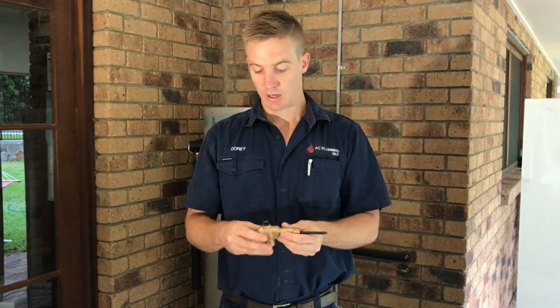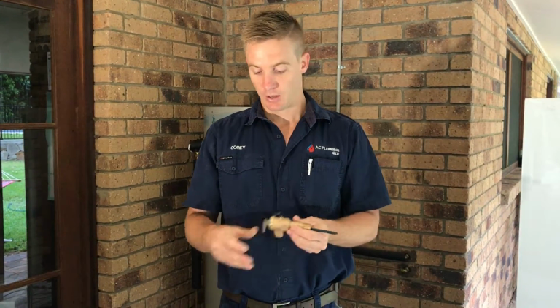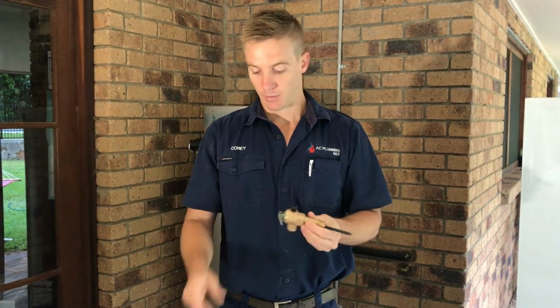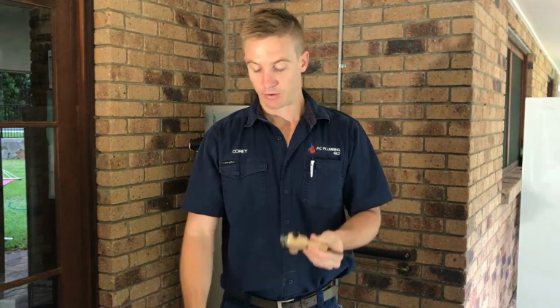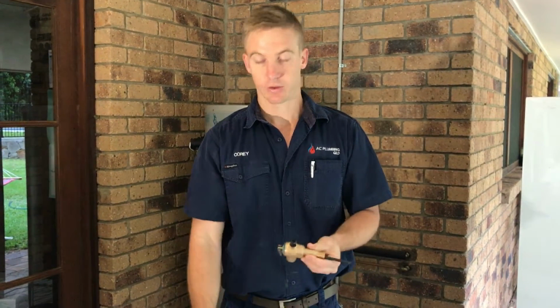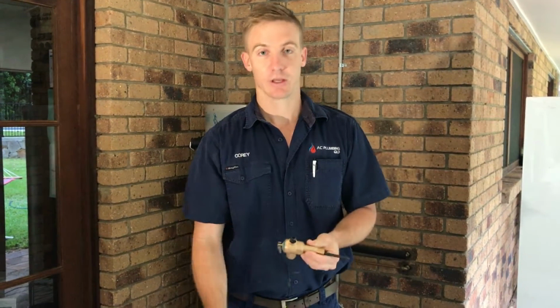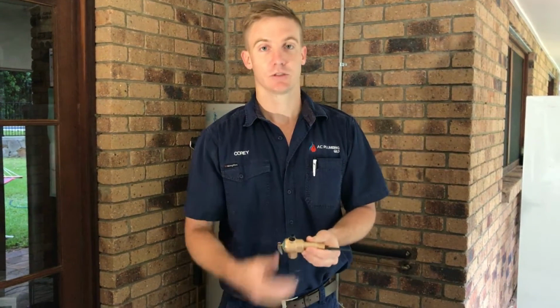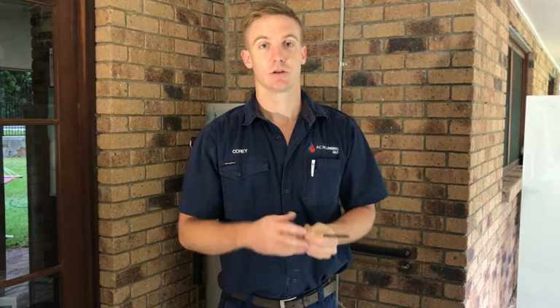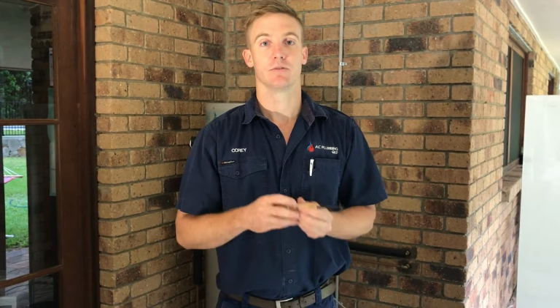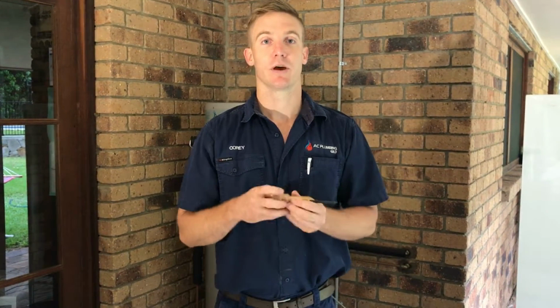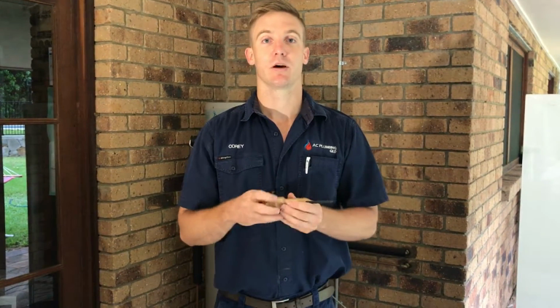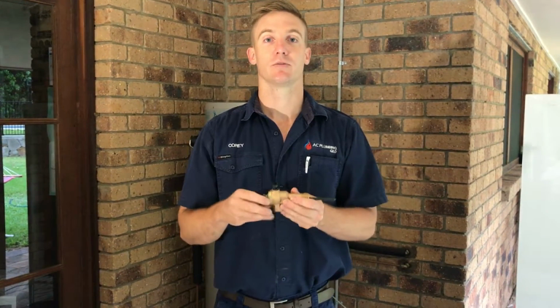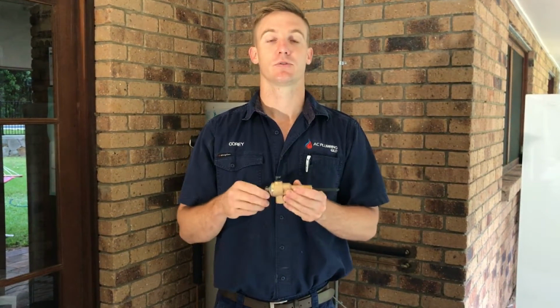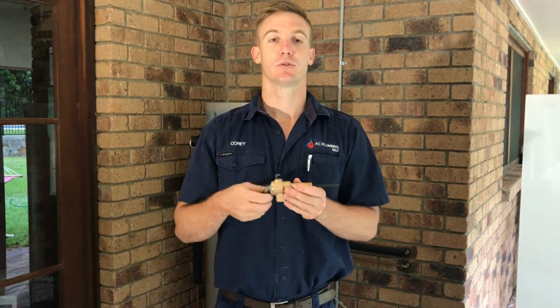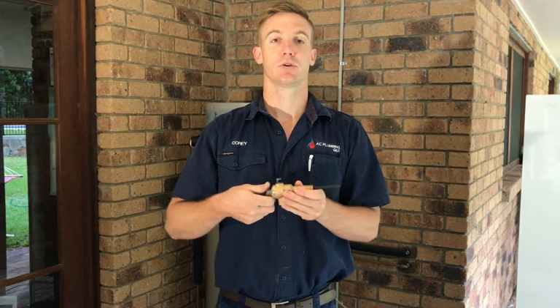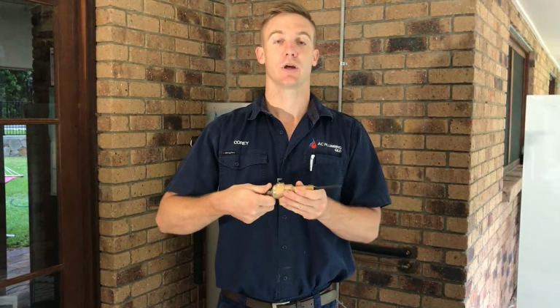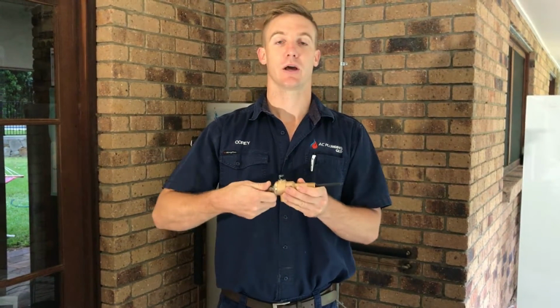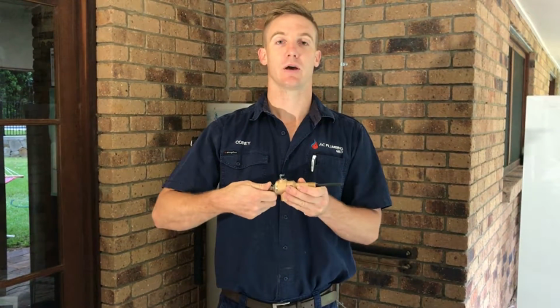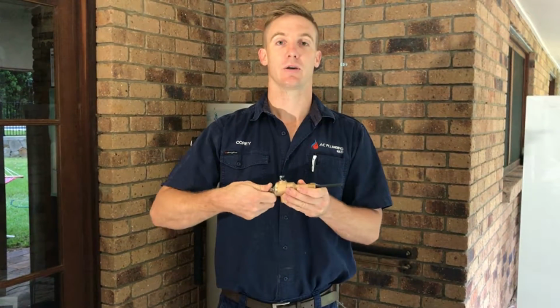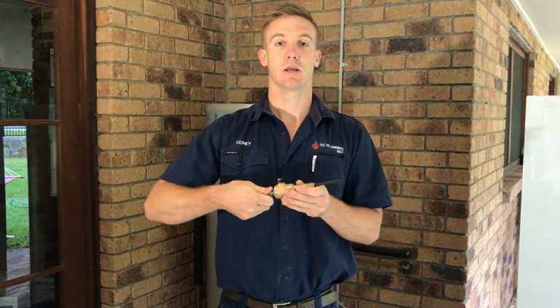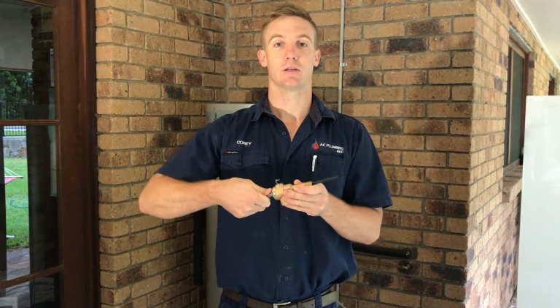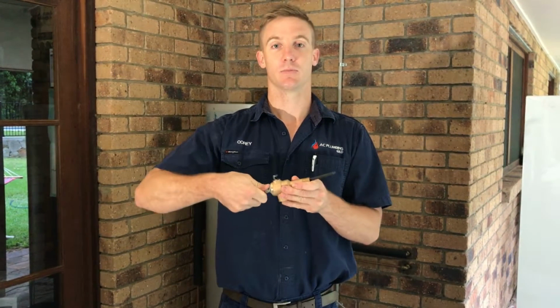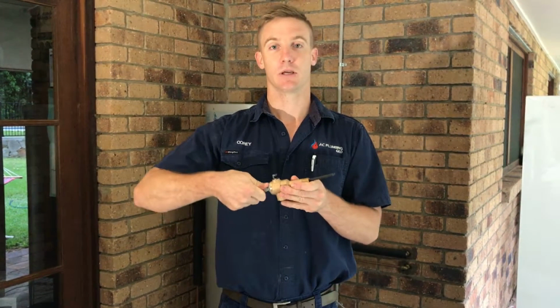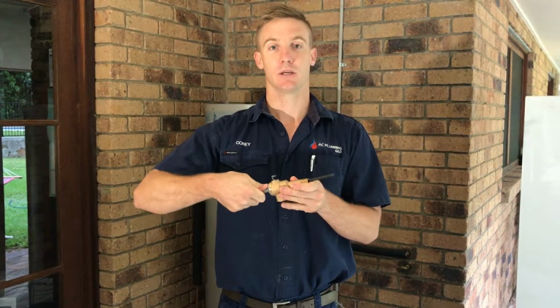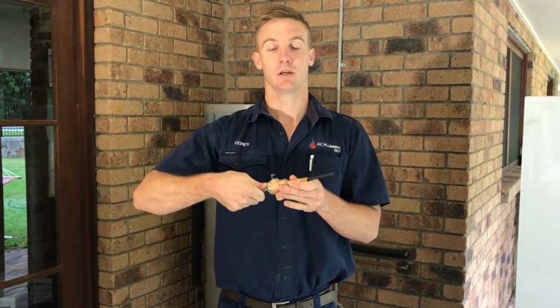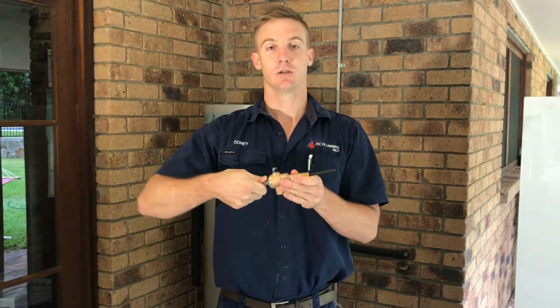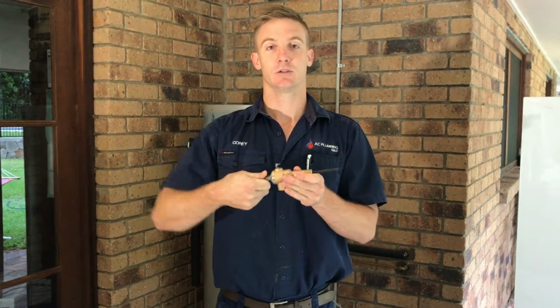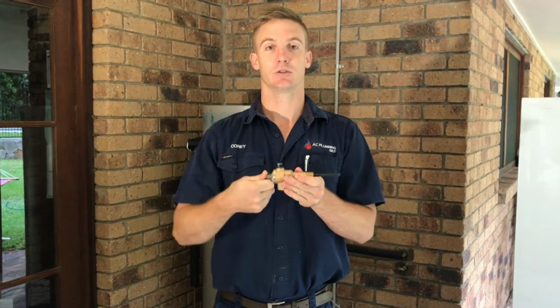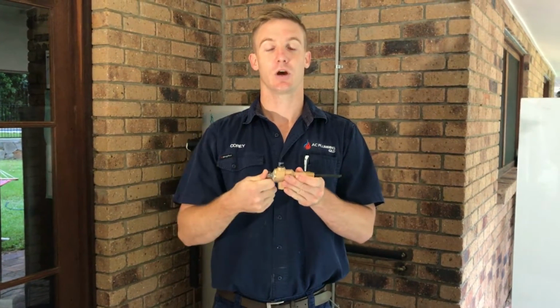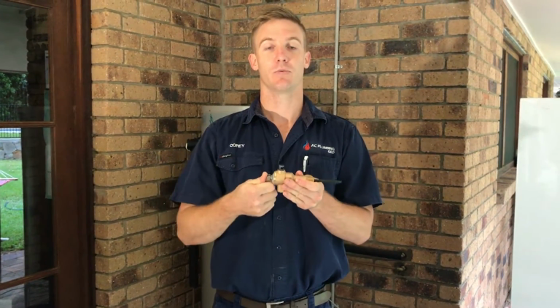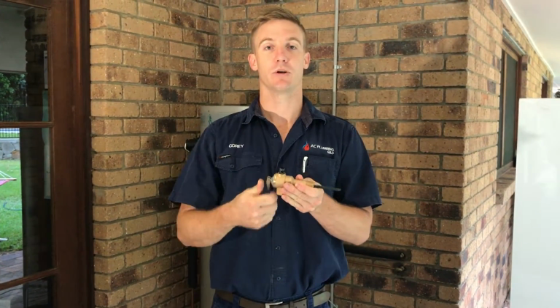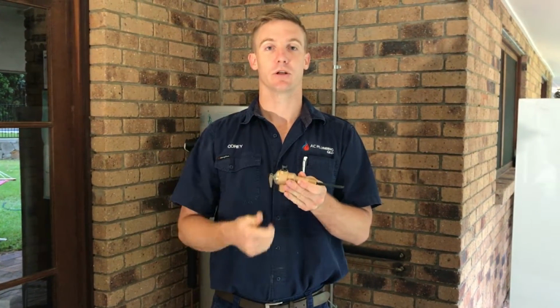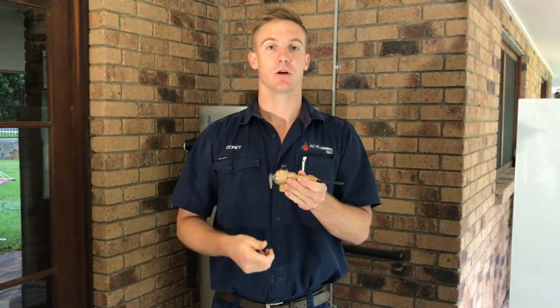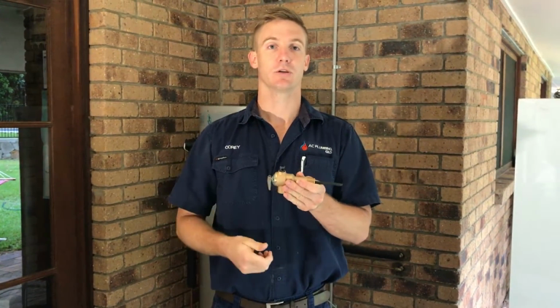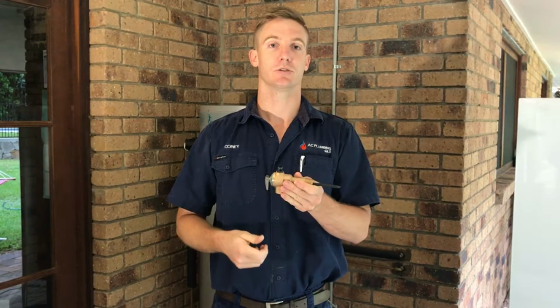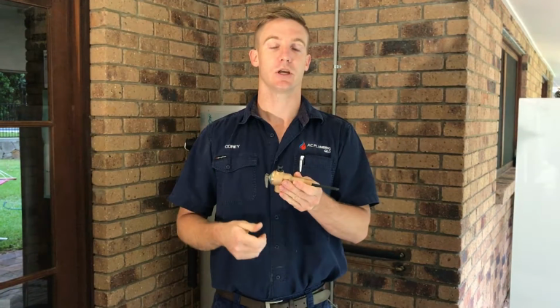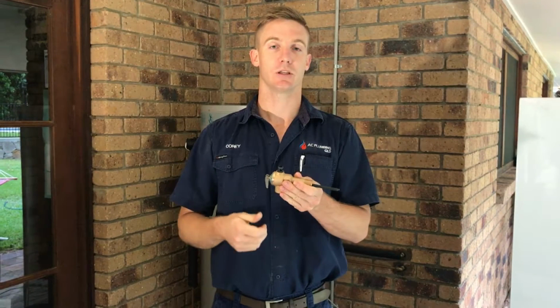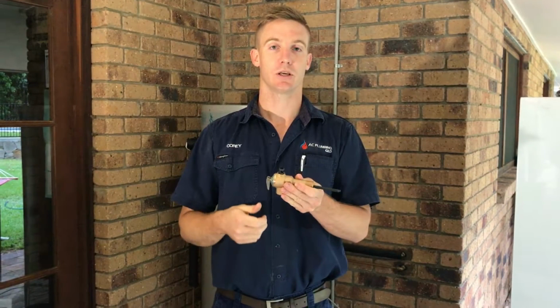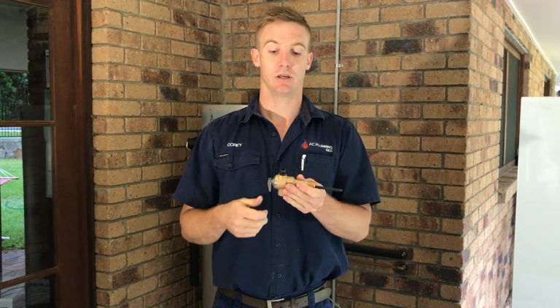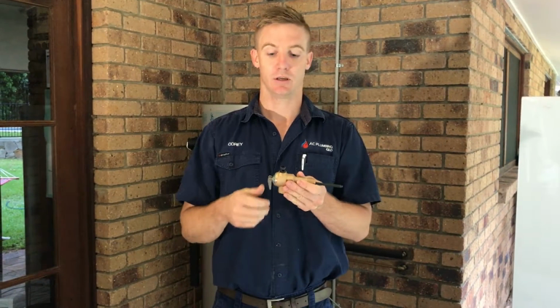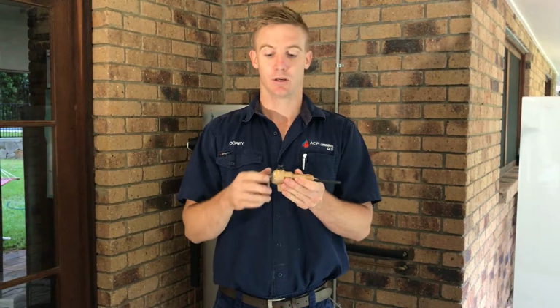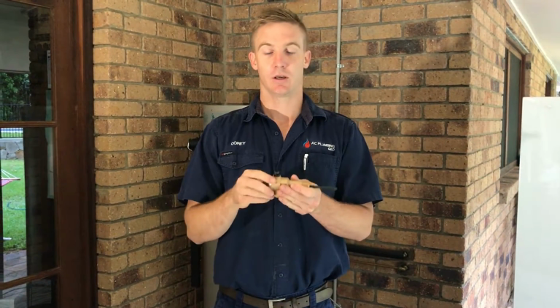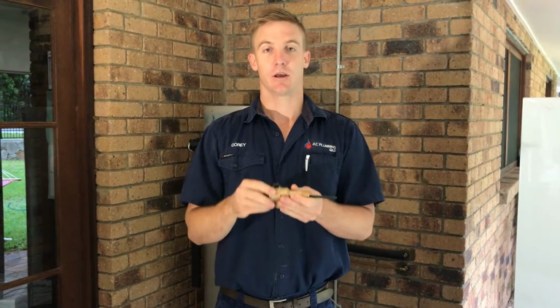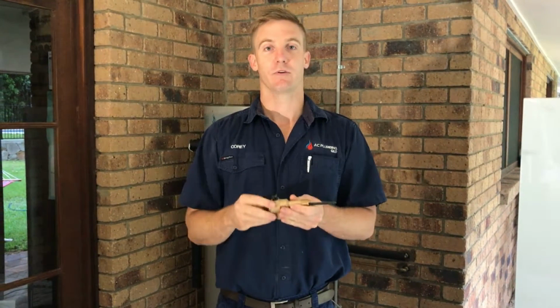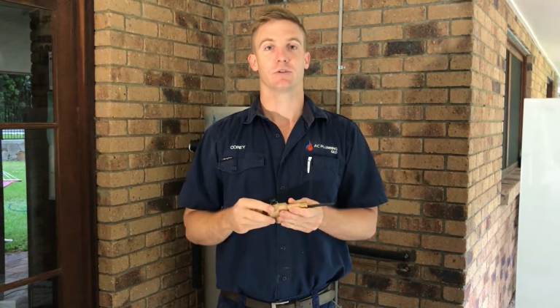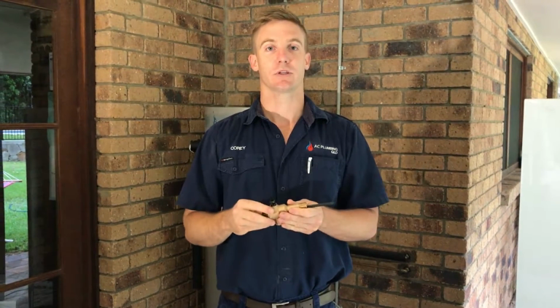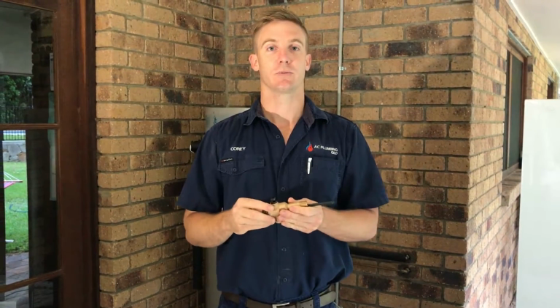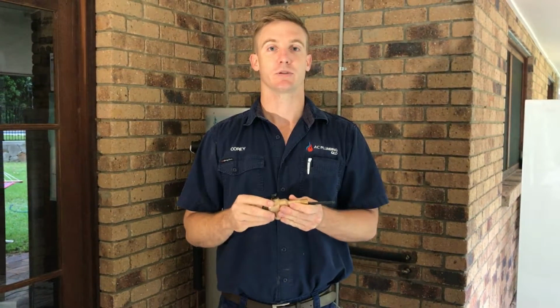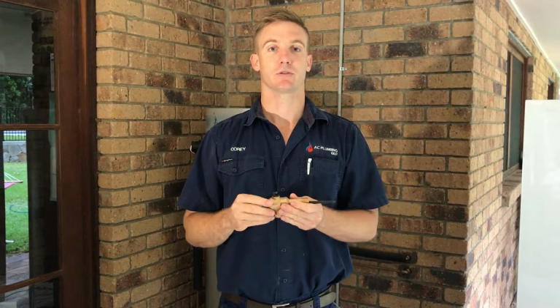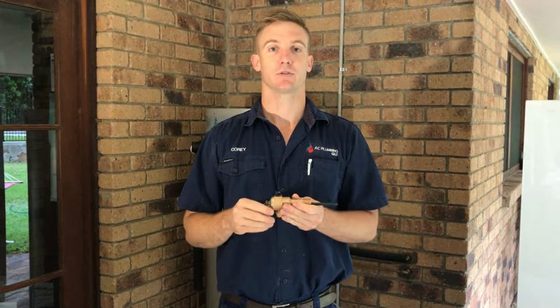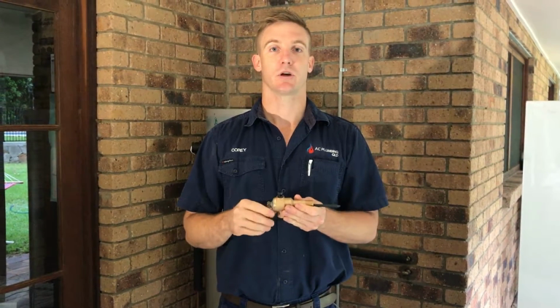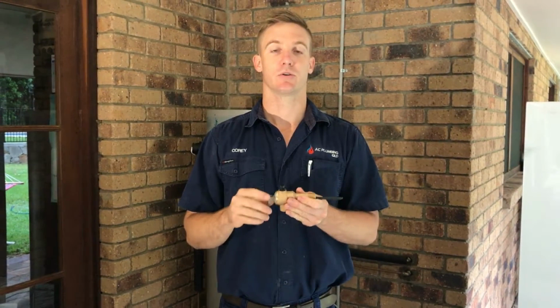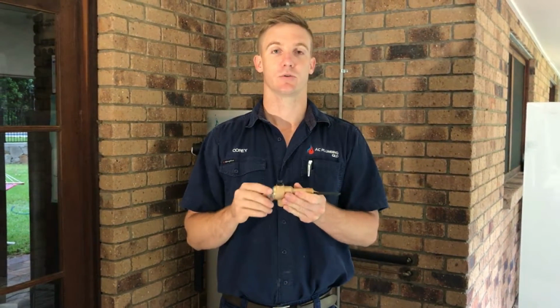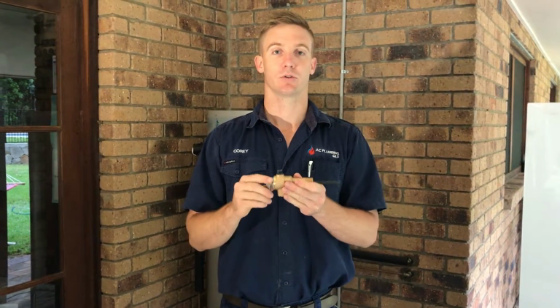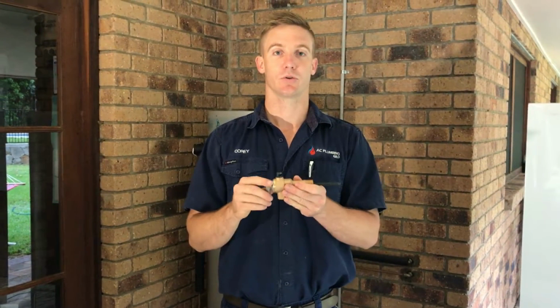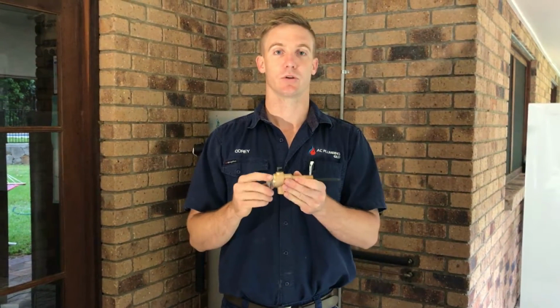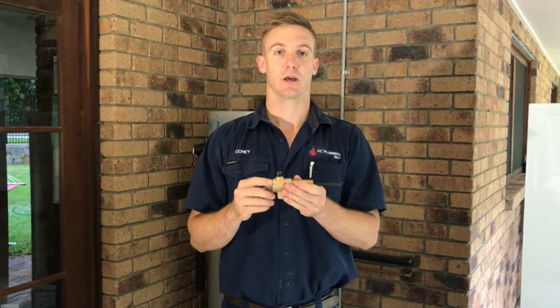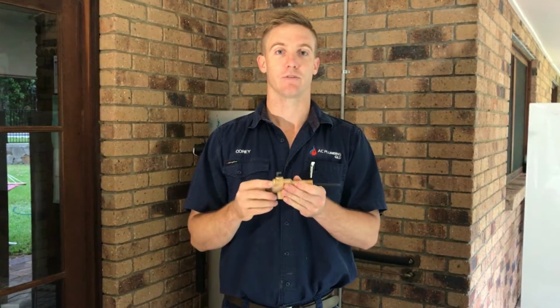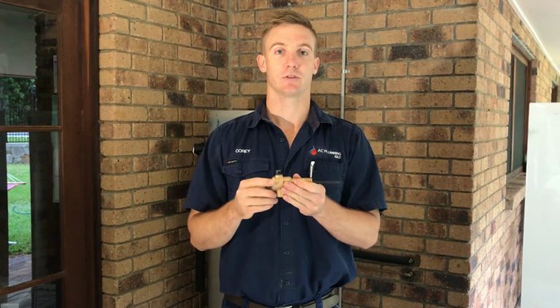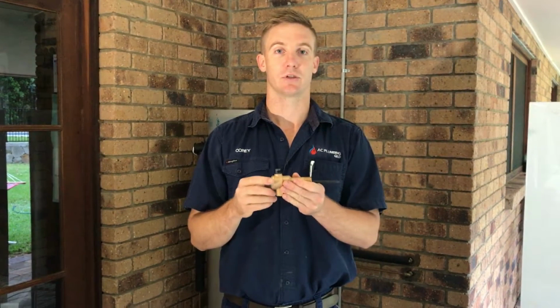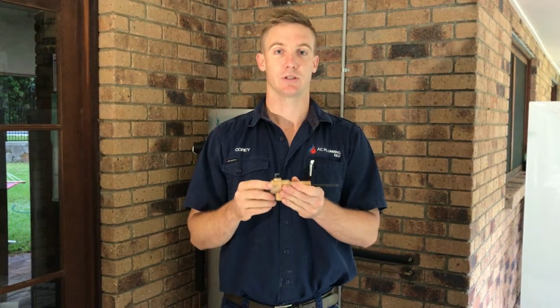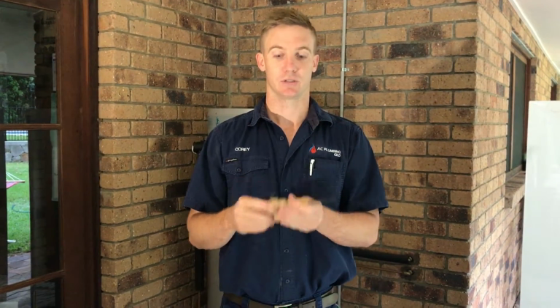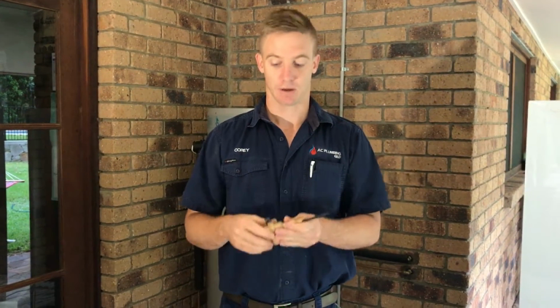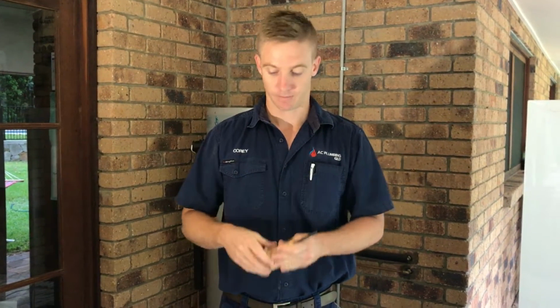Both of these two valves need to be just opened and closed gently every six months or so to ensure that they haven't seized up.